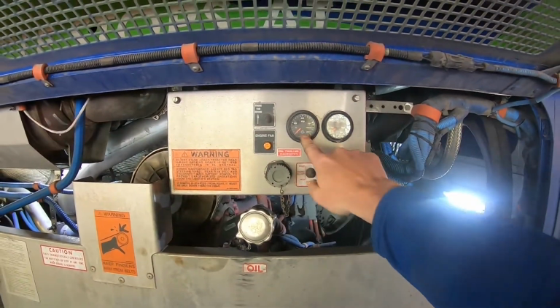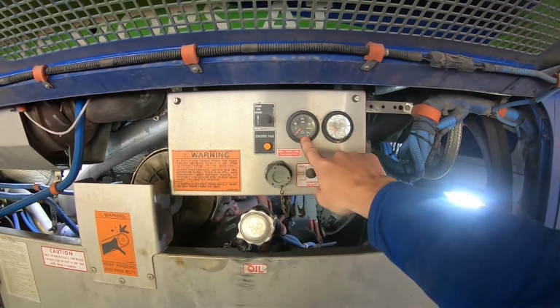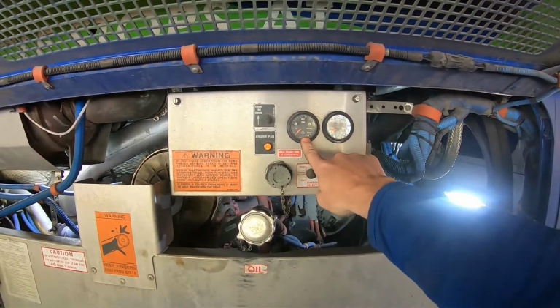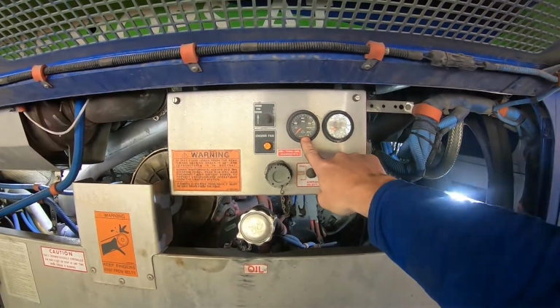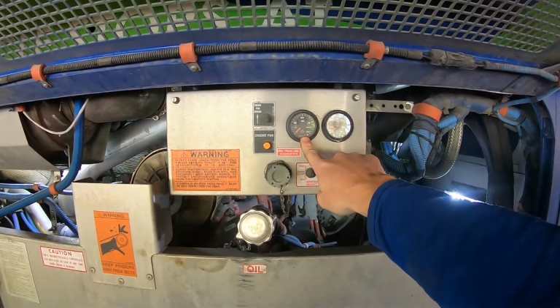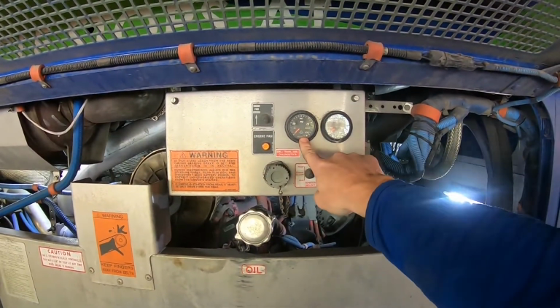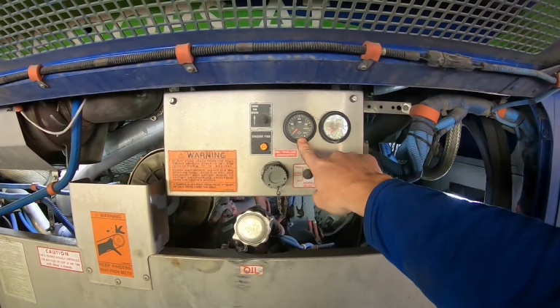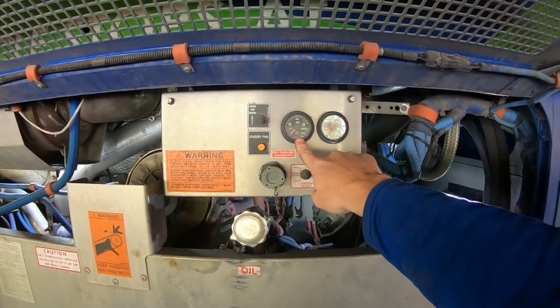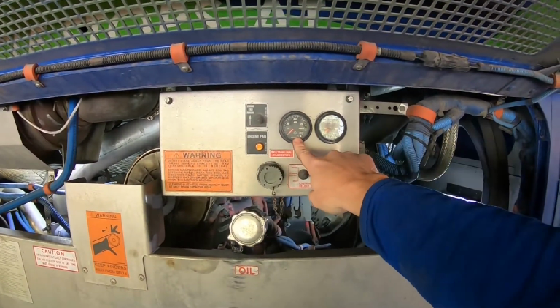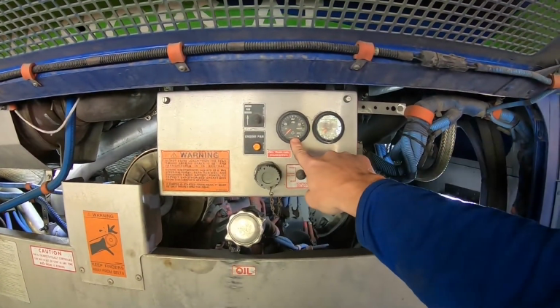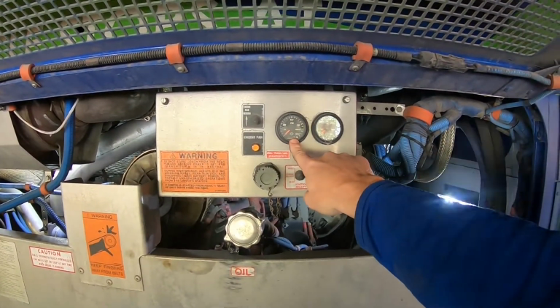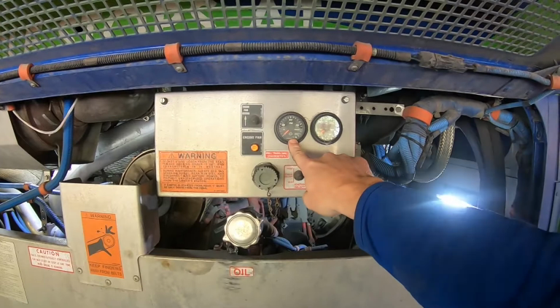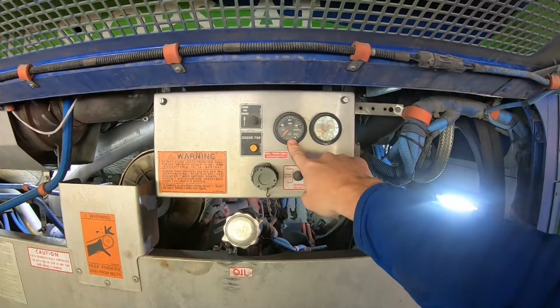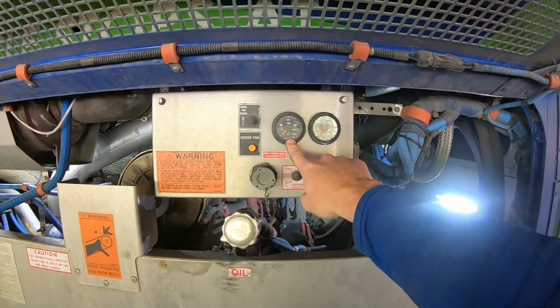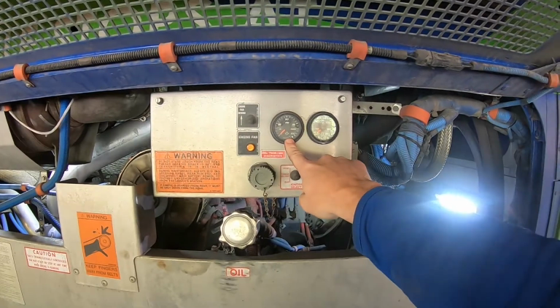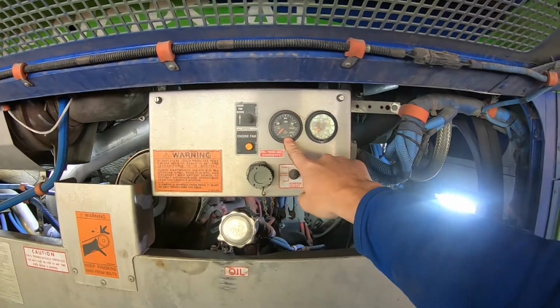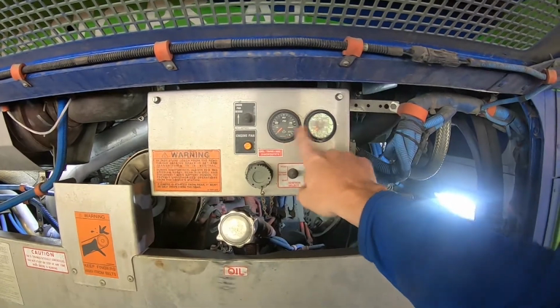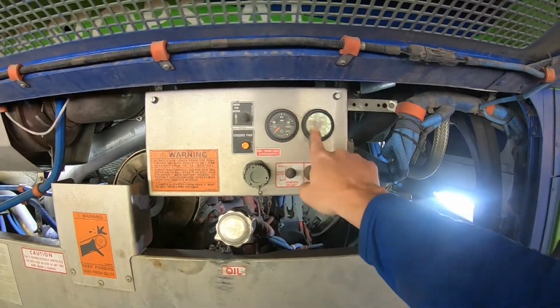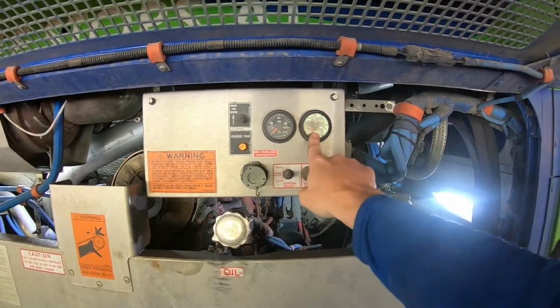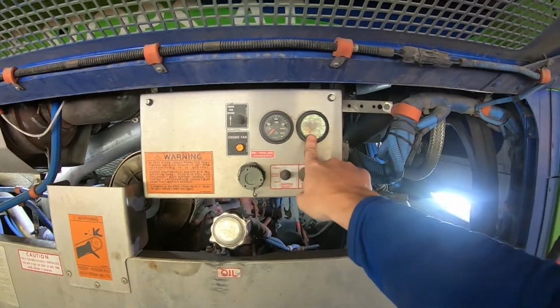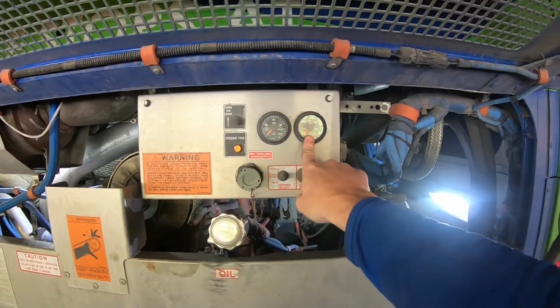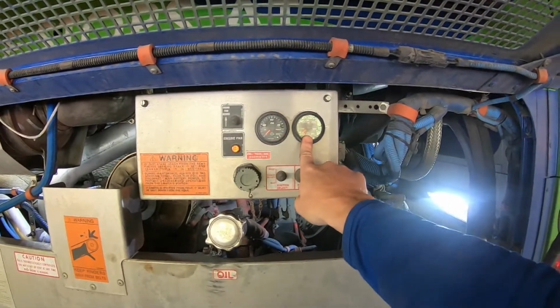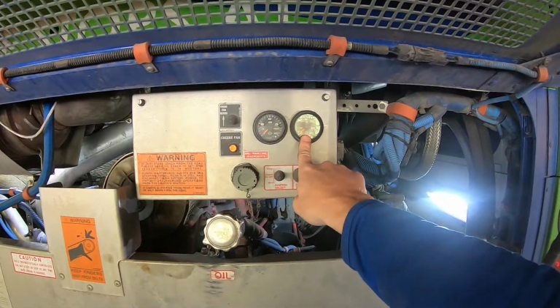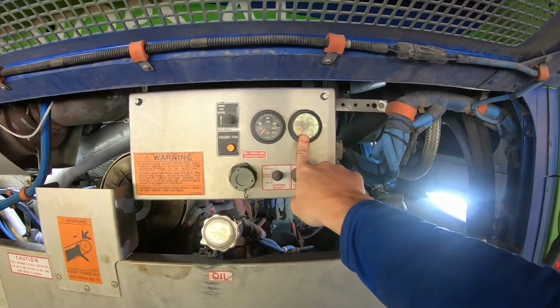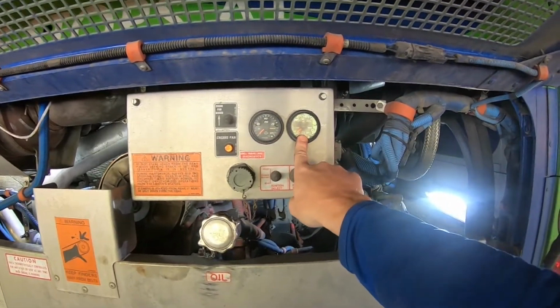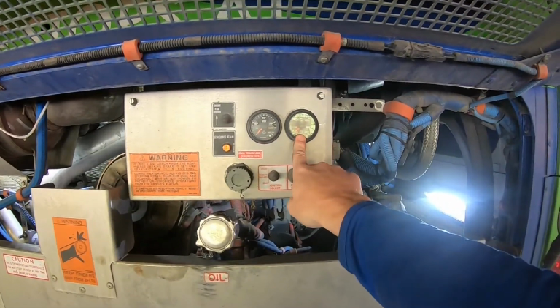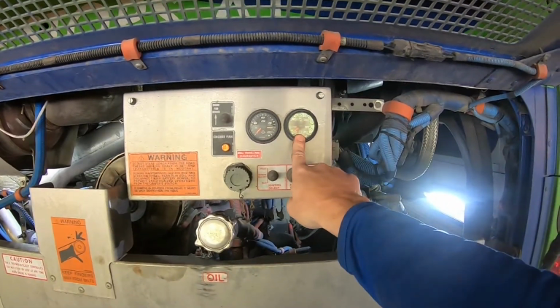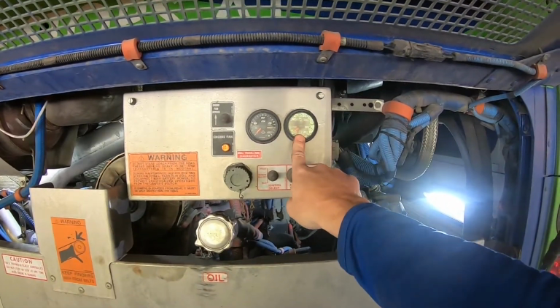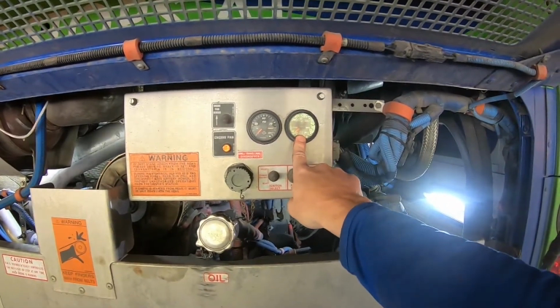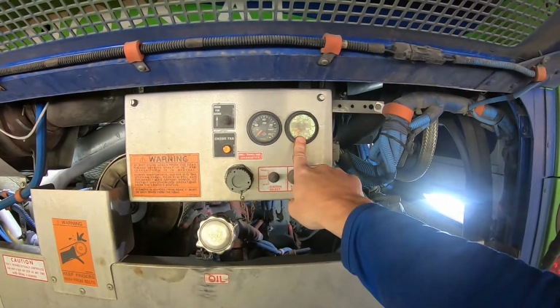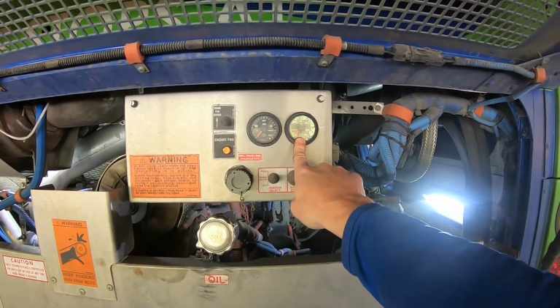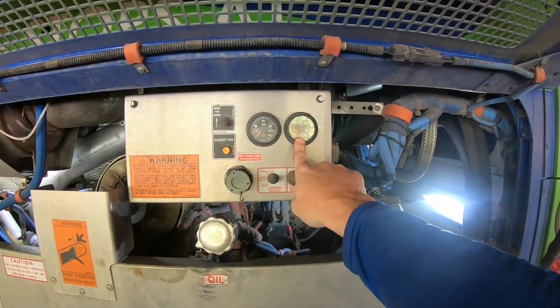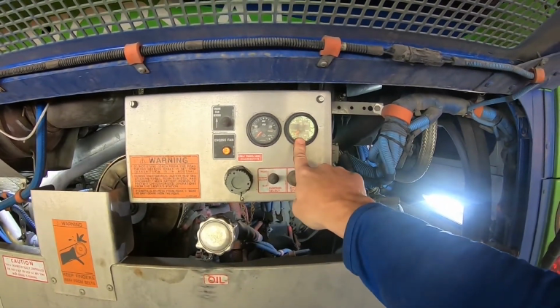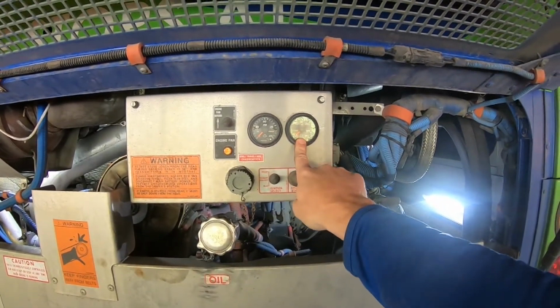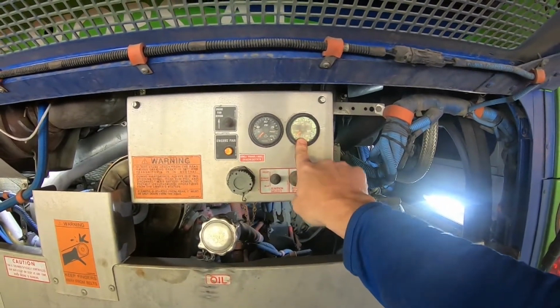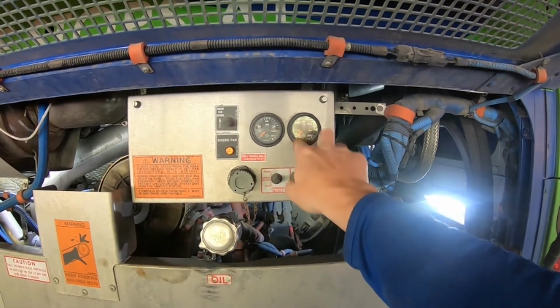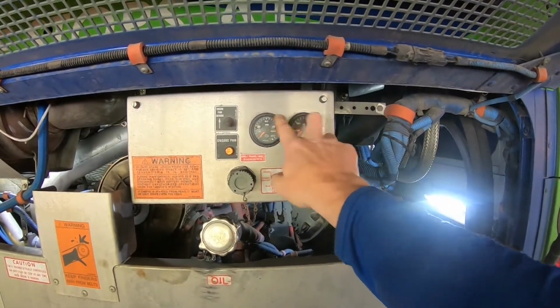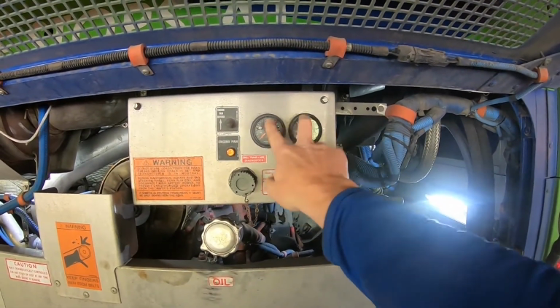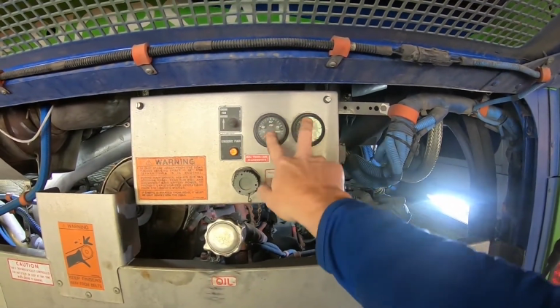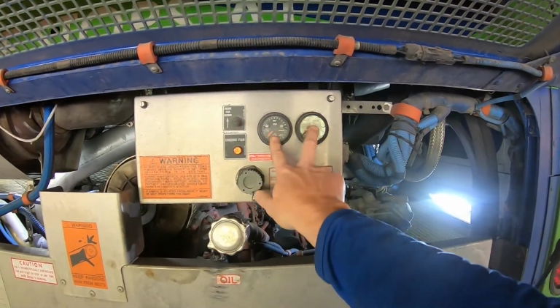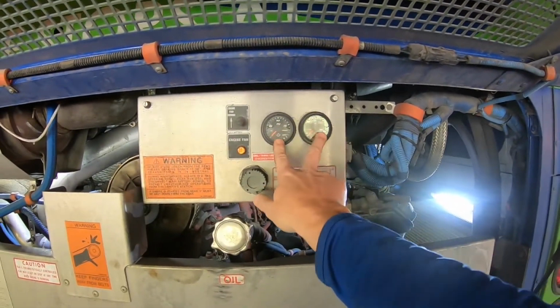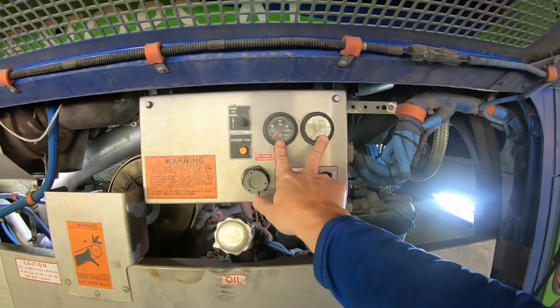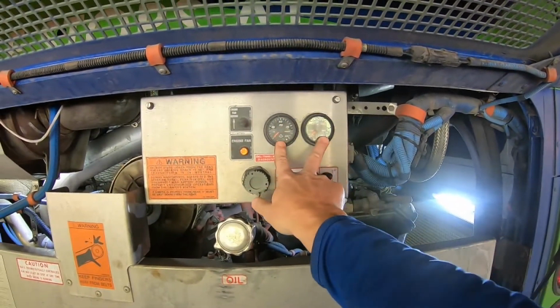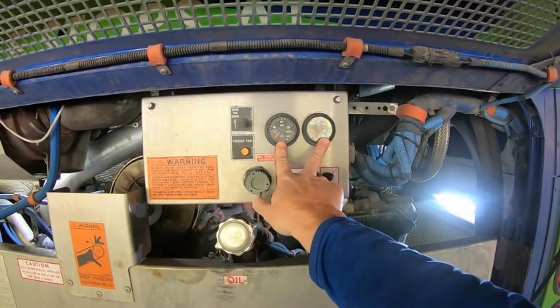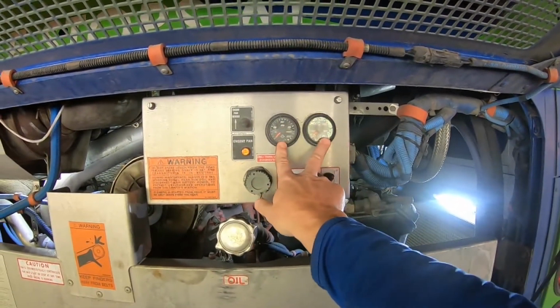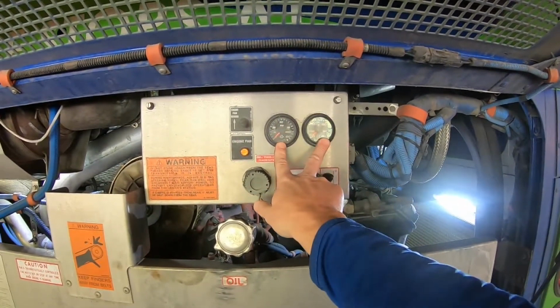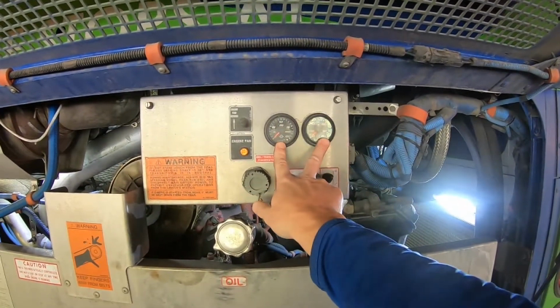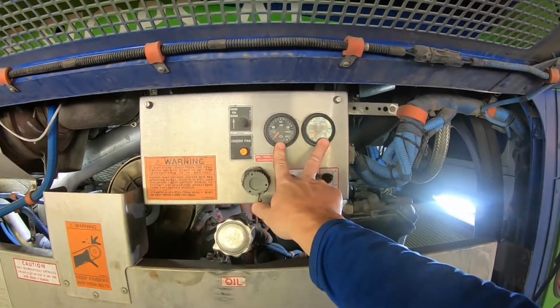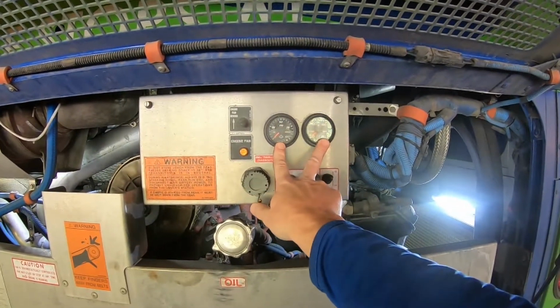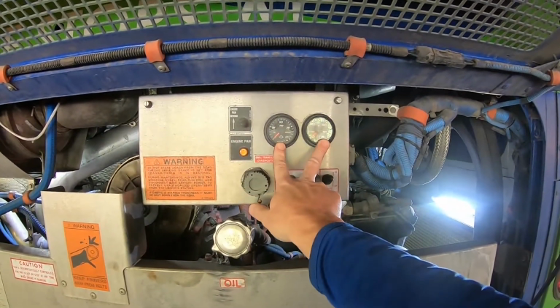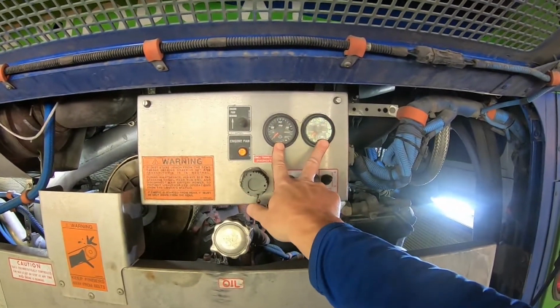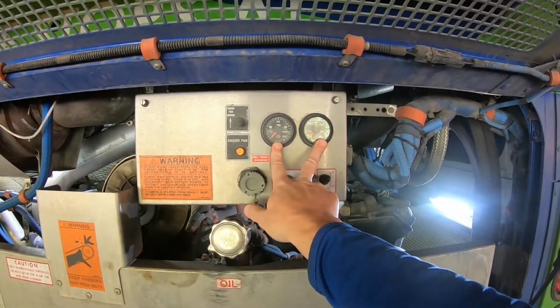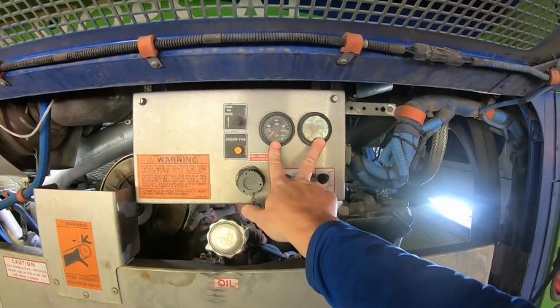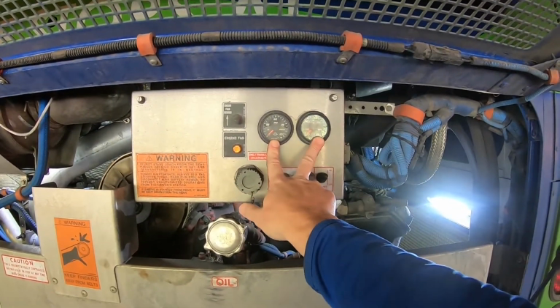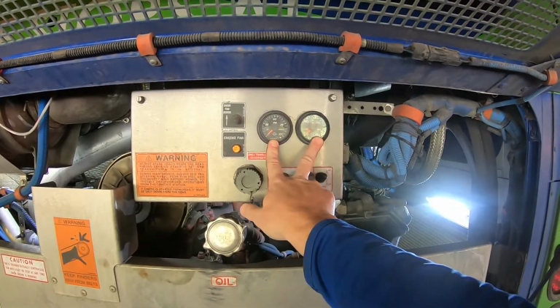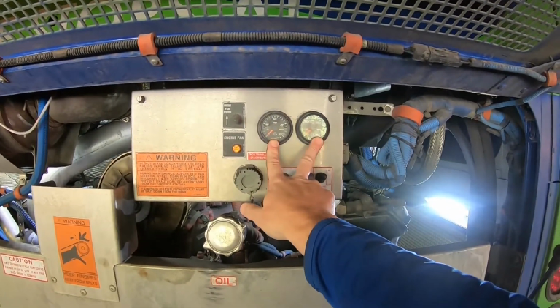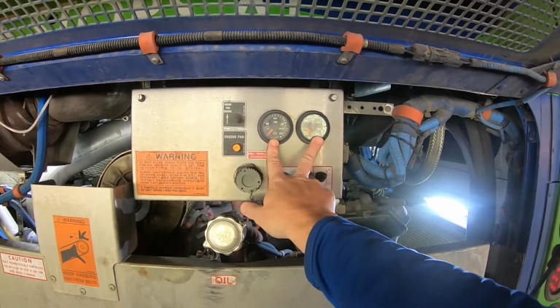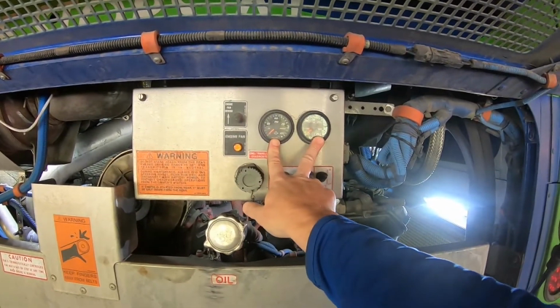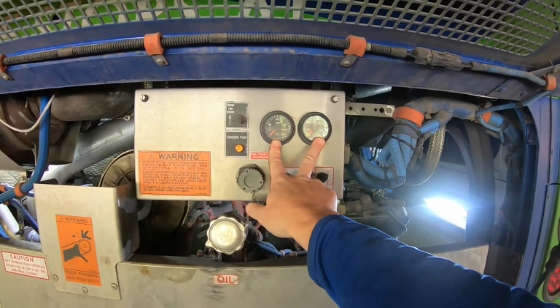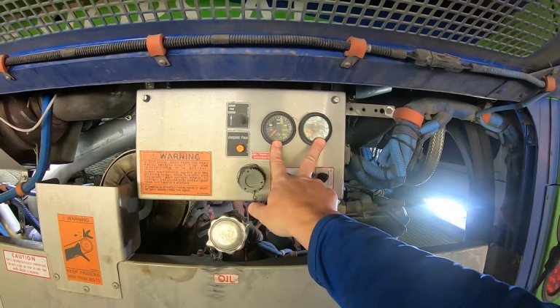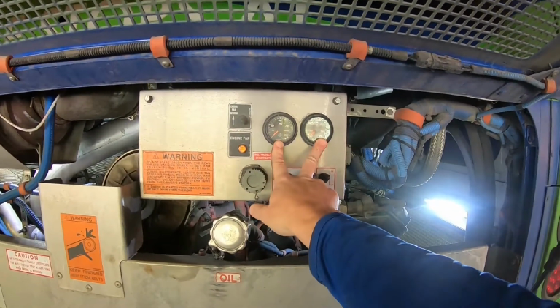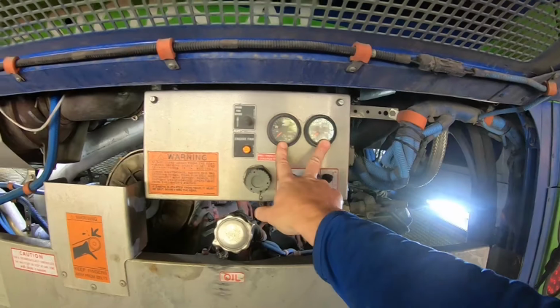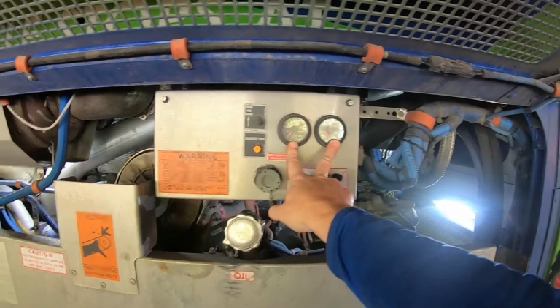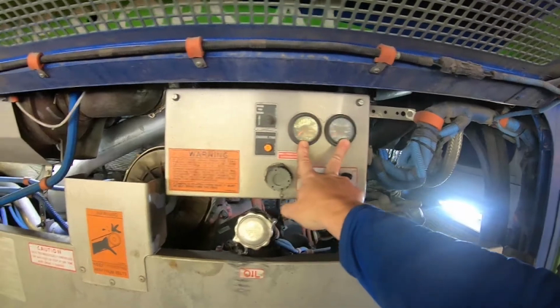This is the oil pressure gauge and the engine temperature gauge. They're not cracked or broken and they are working properly.